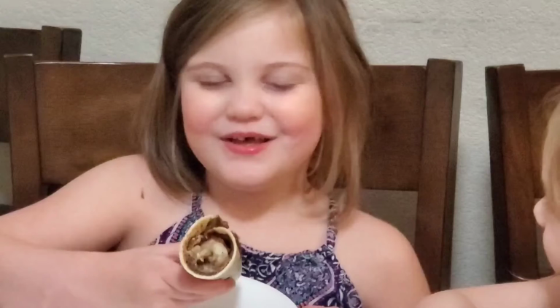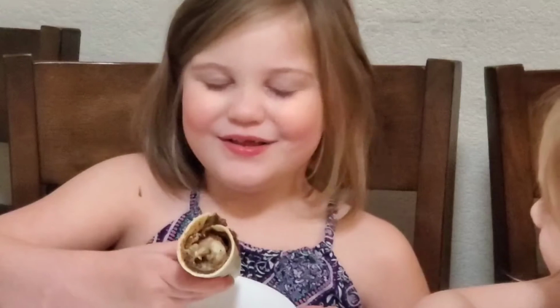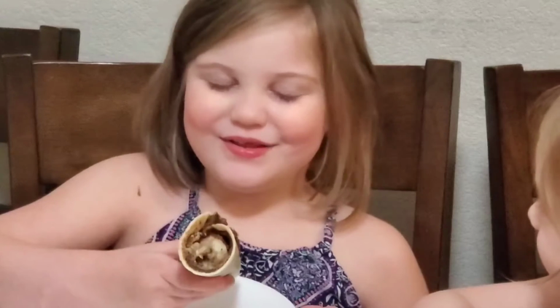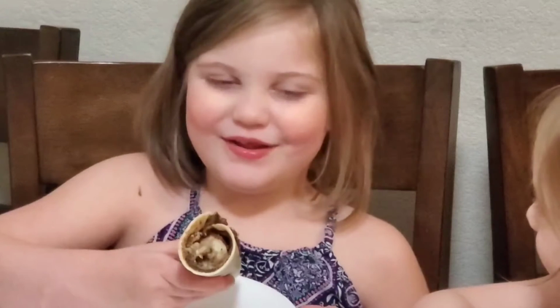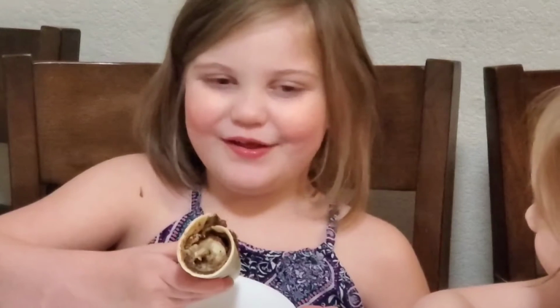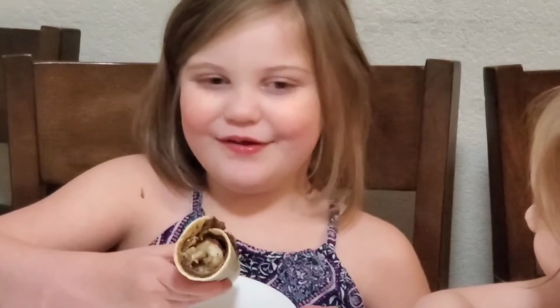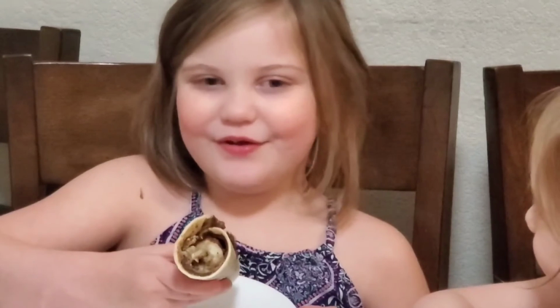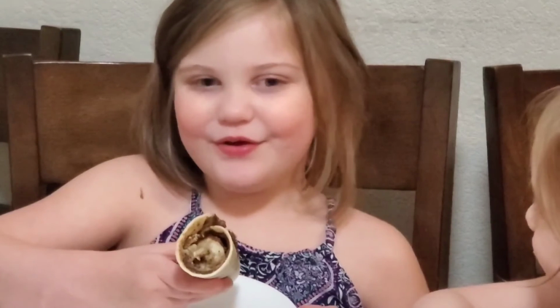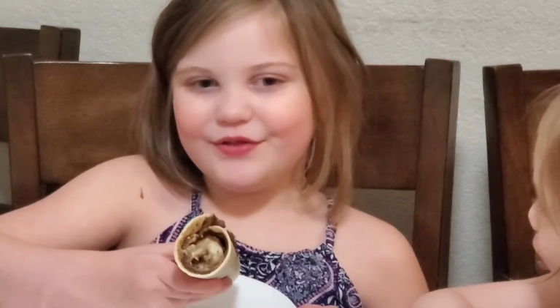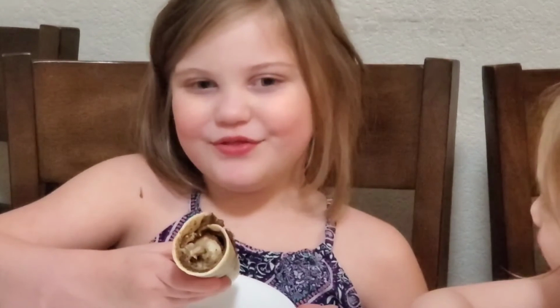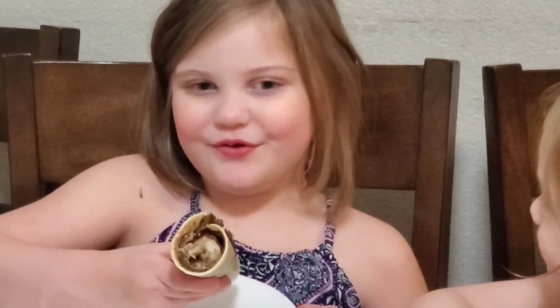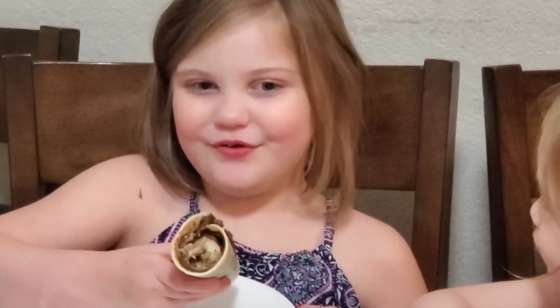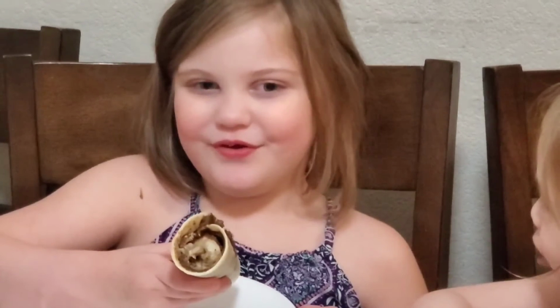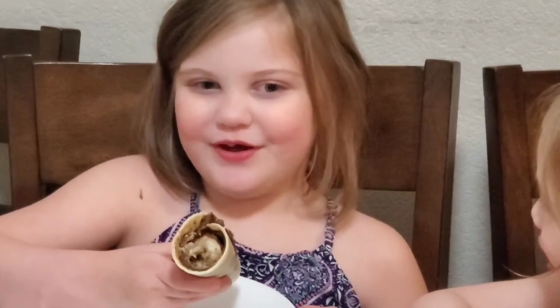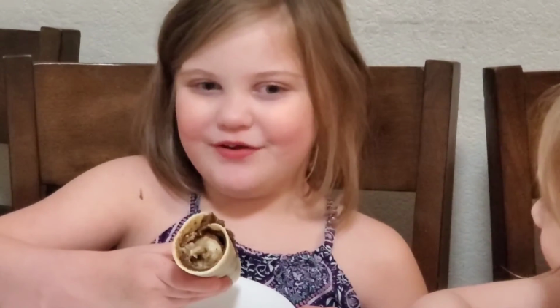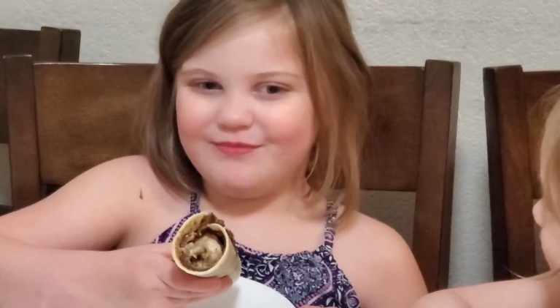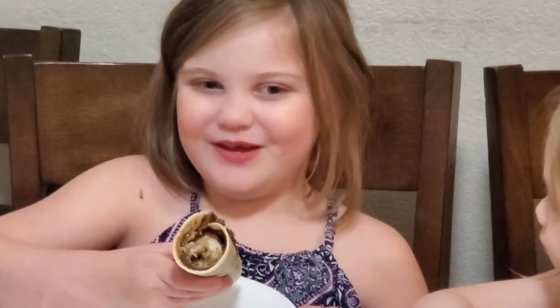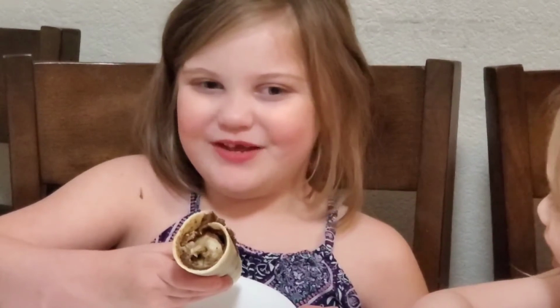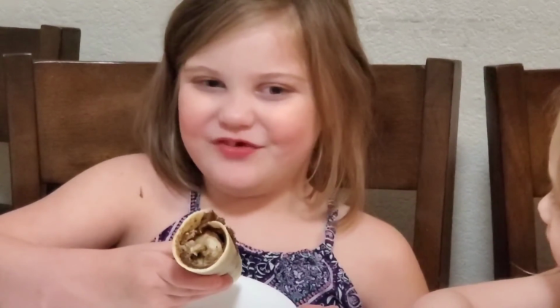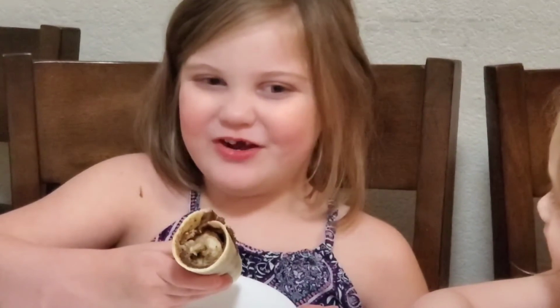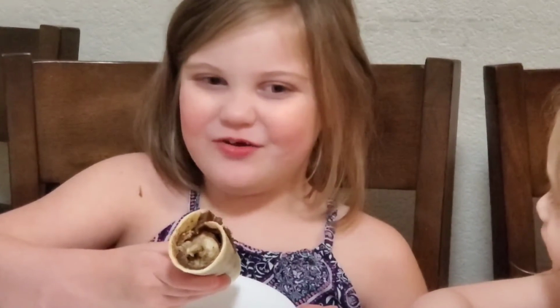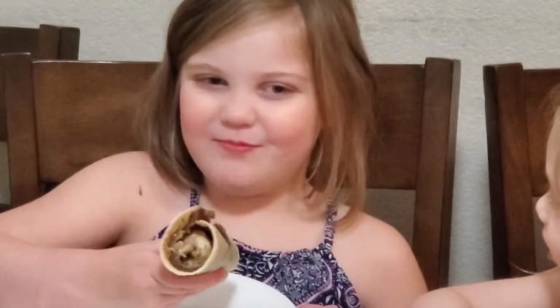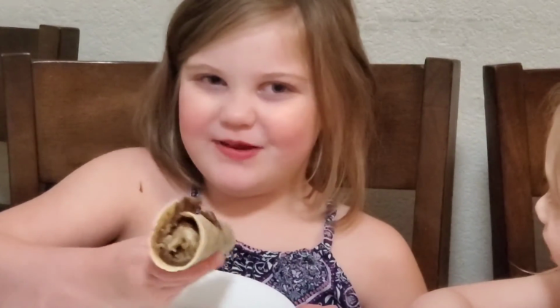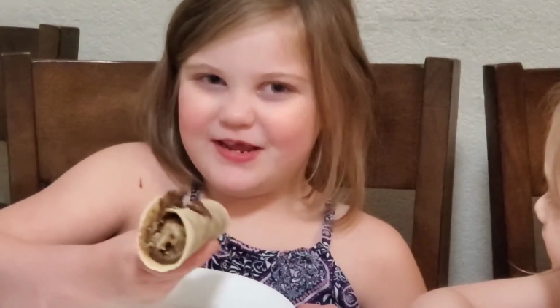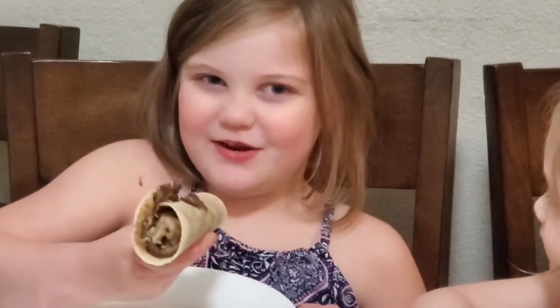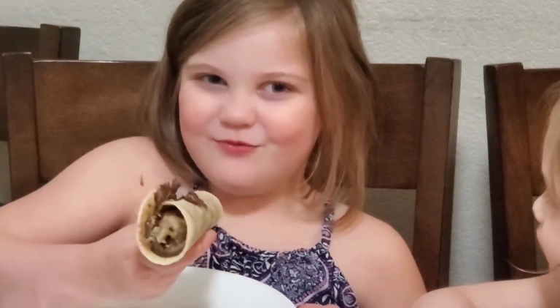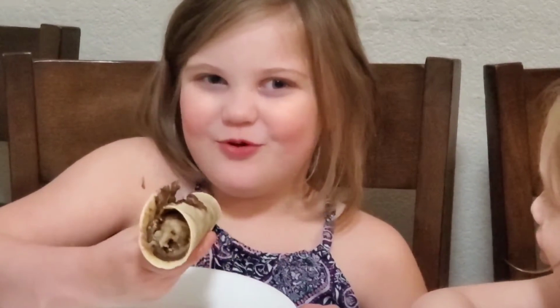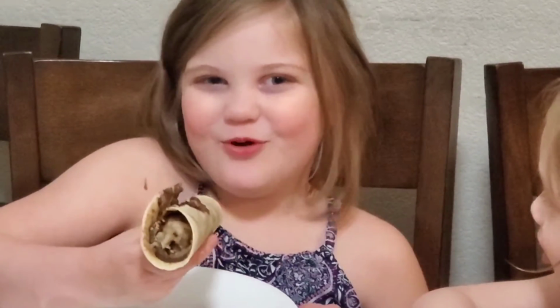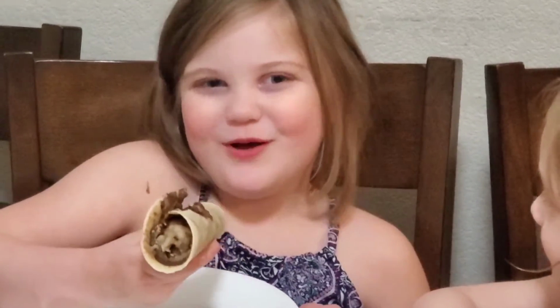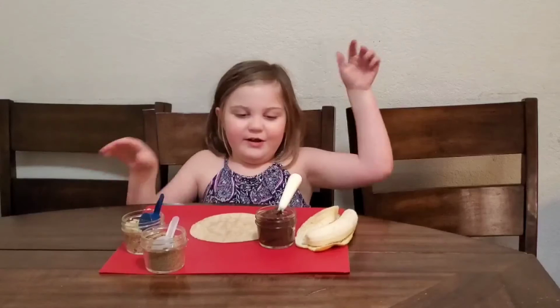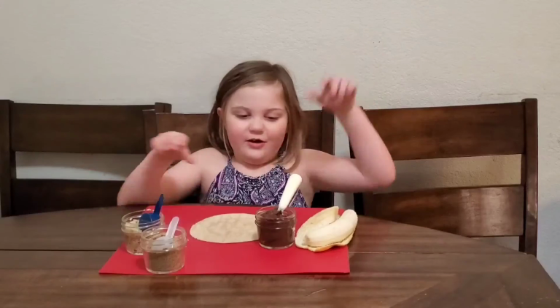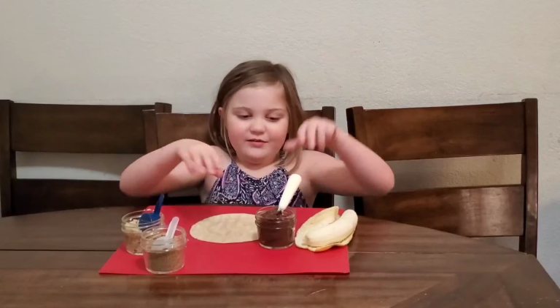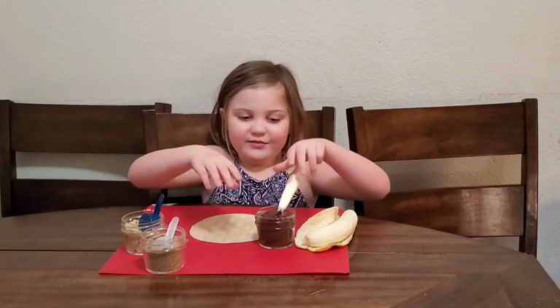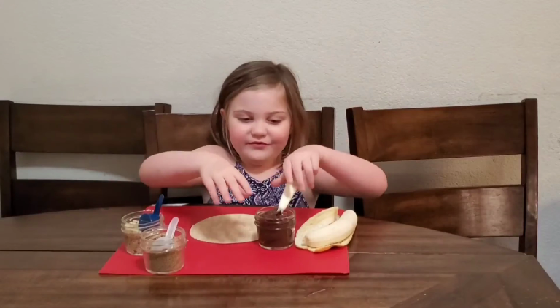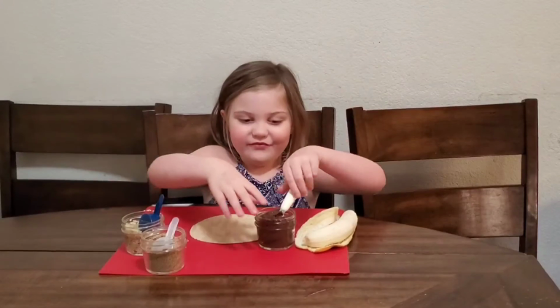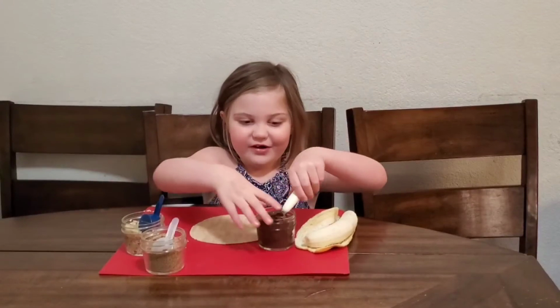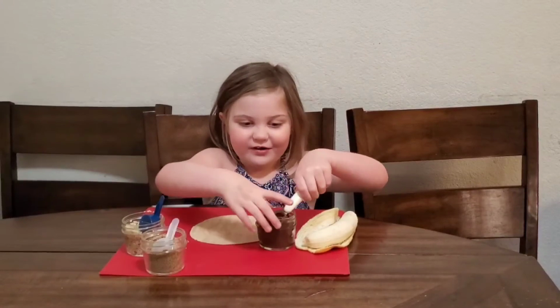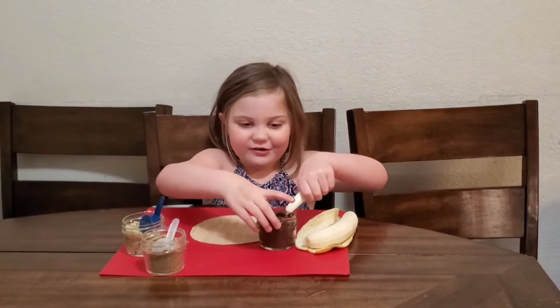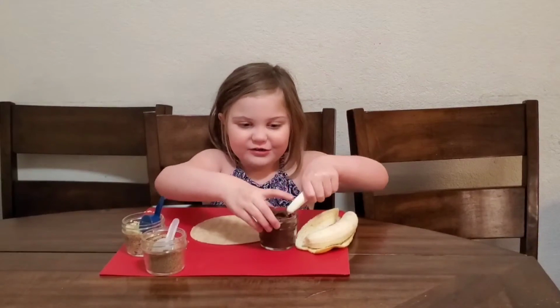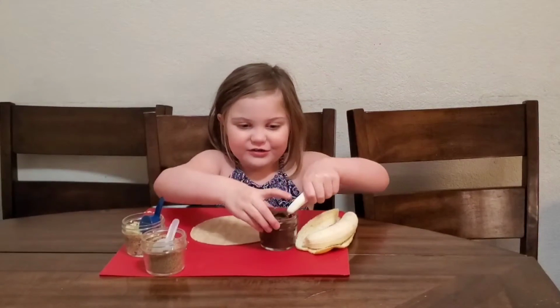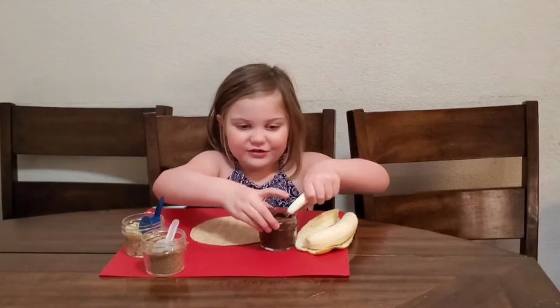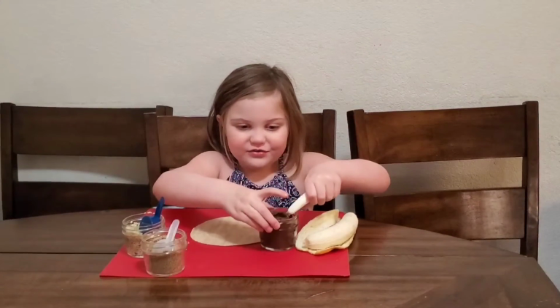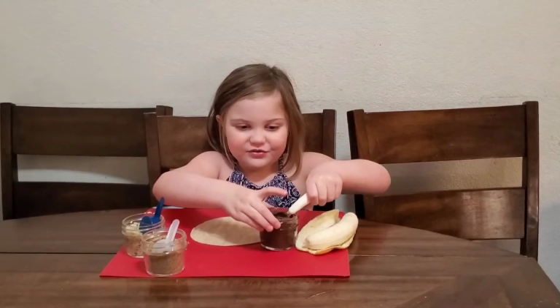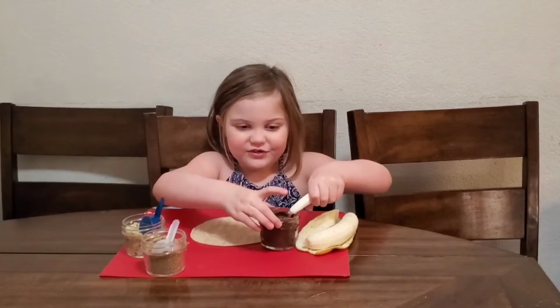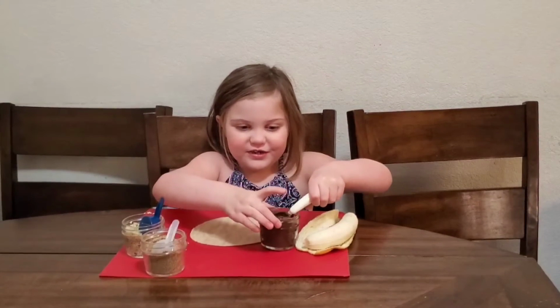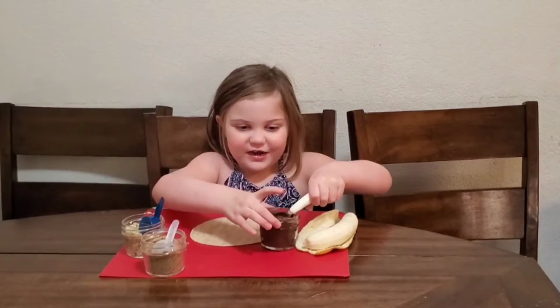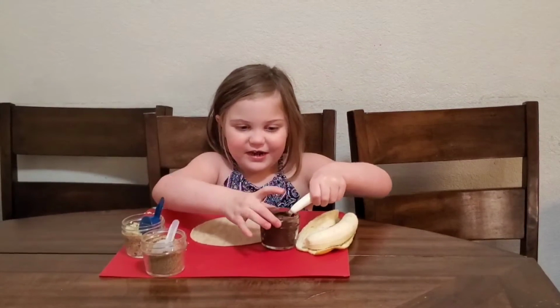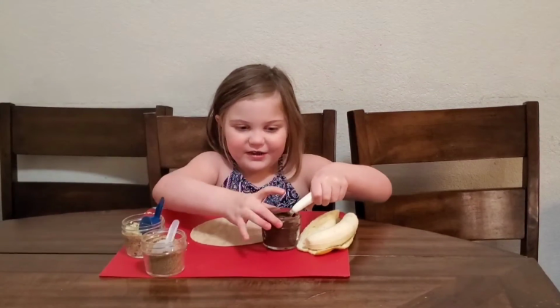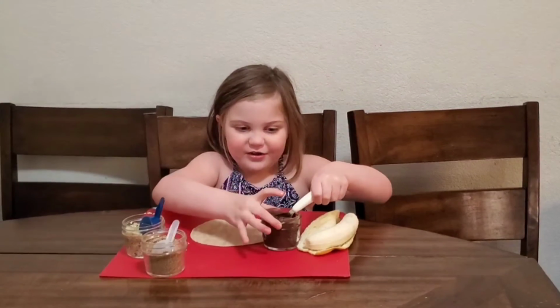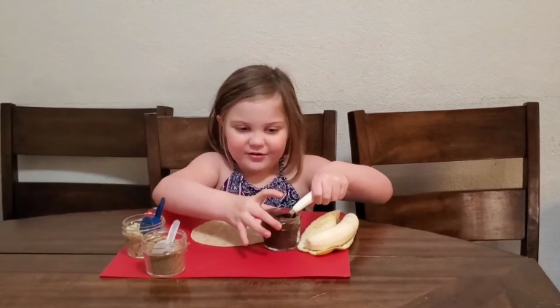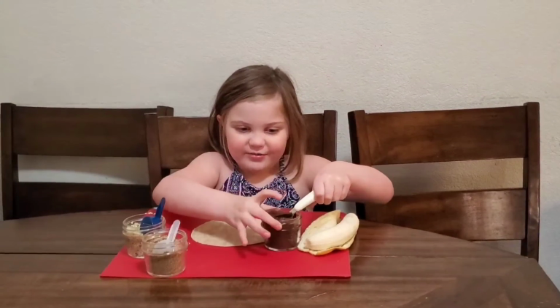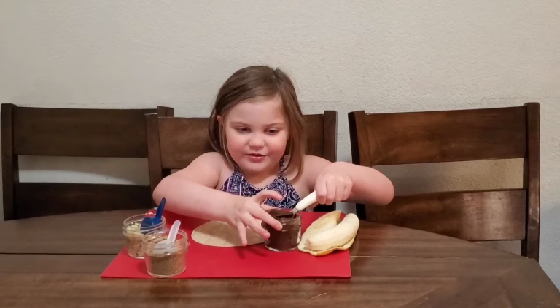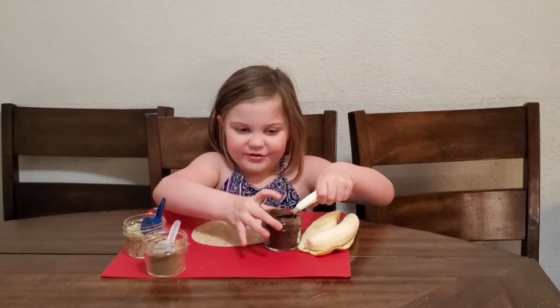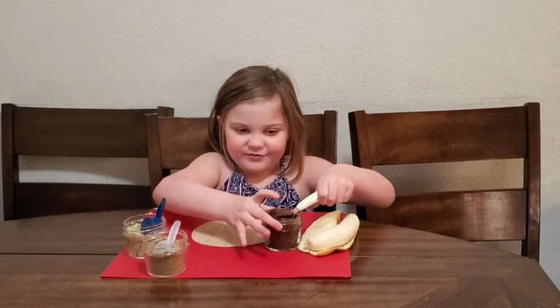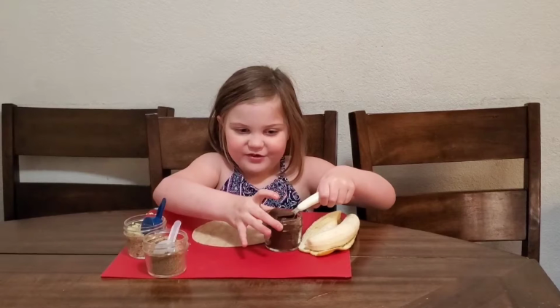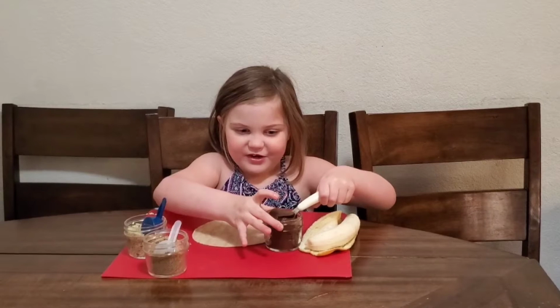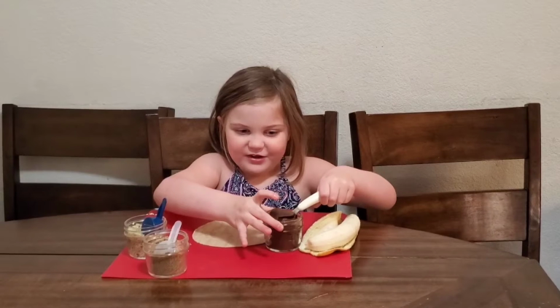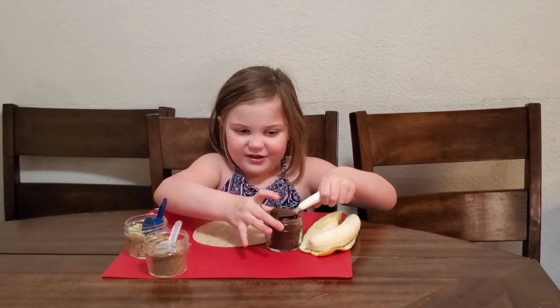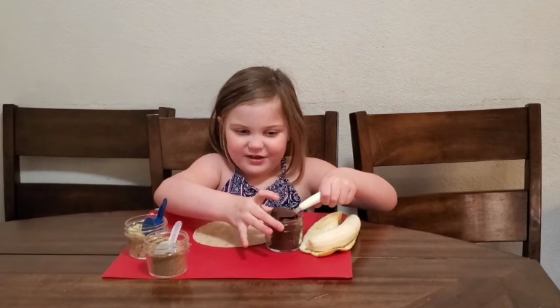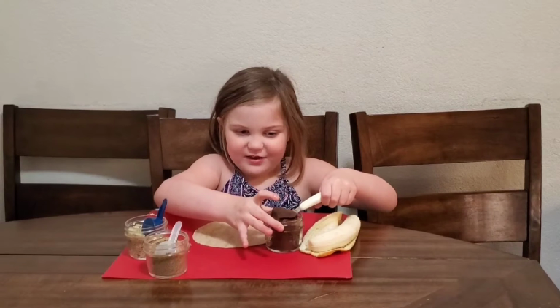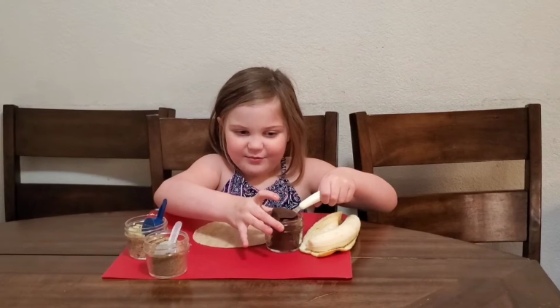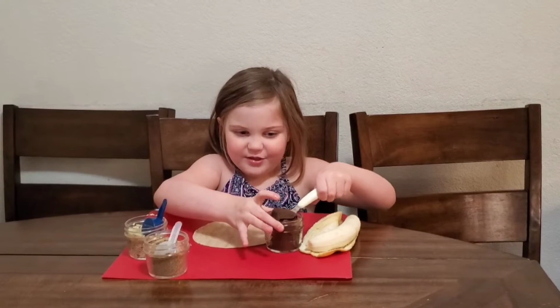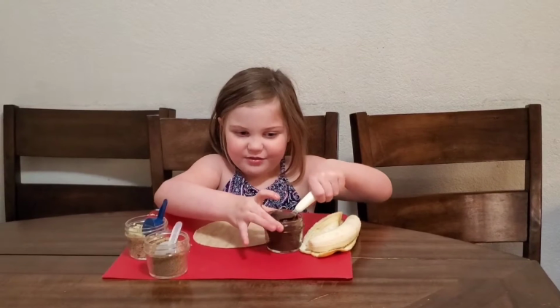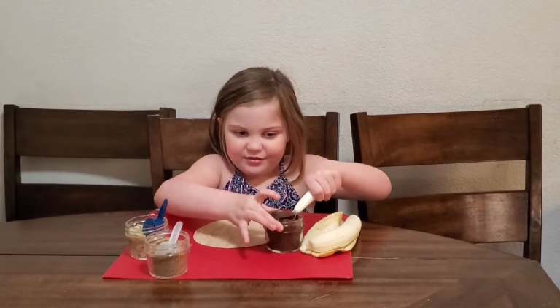Today I'm going to show you how to make a chocolate banana roll. With my almond flour tortilla, I'm going to put some chocolate on this.